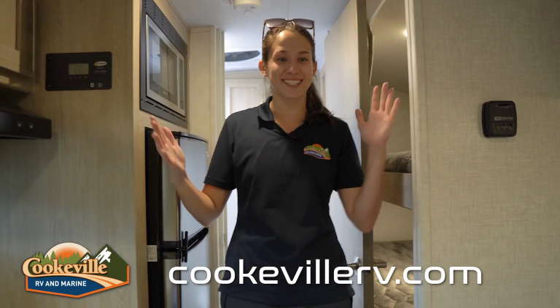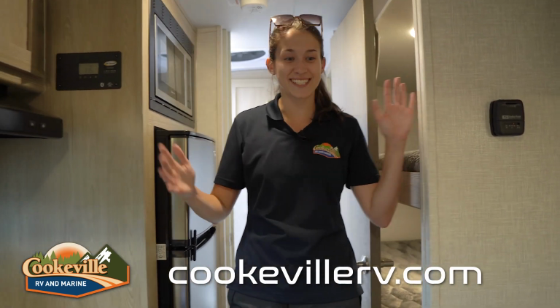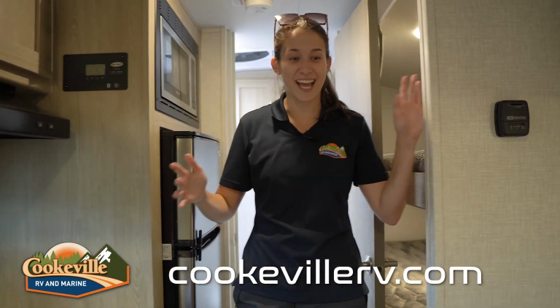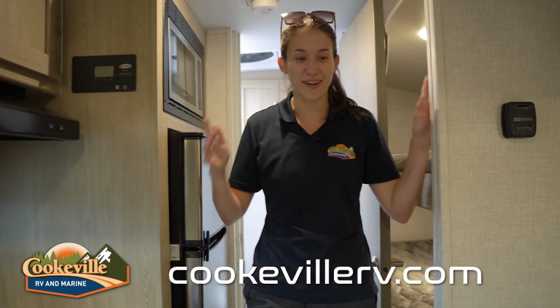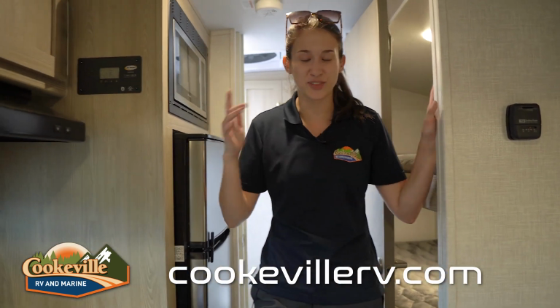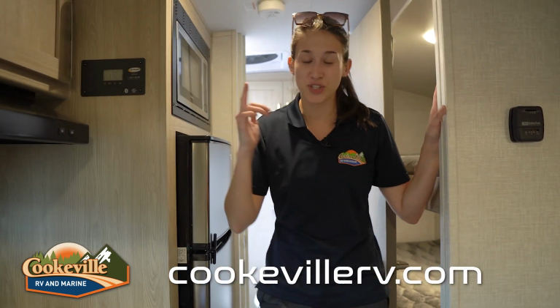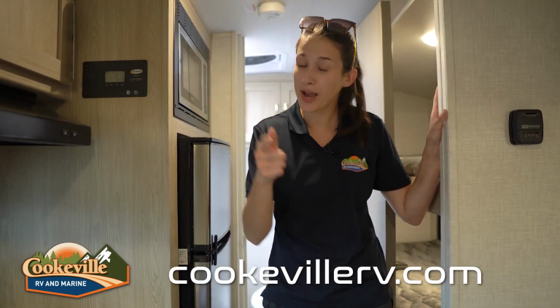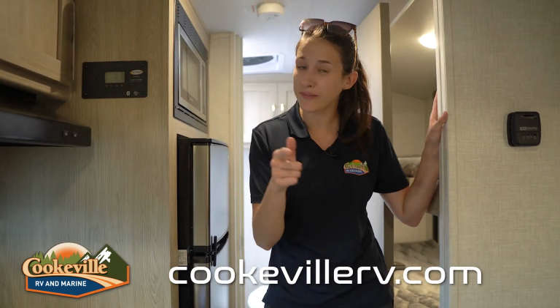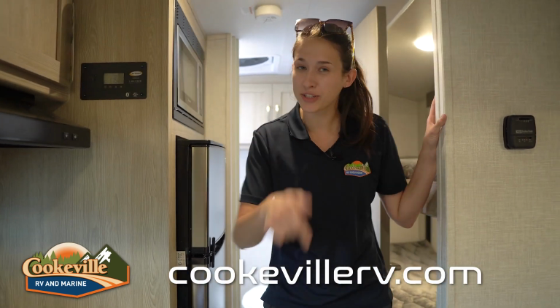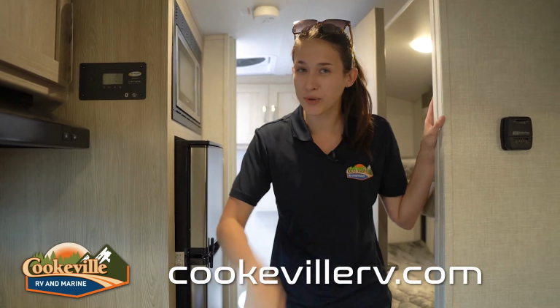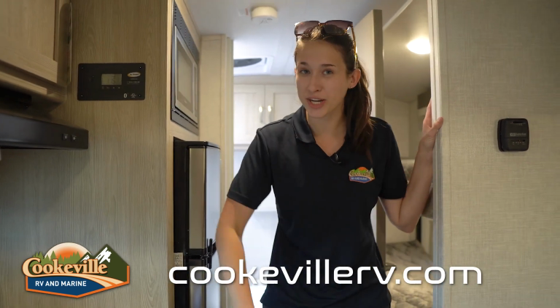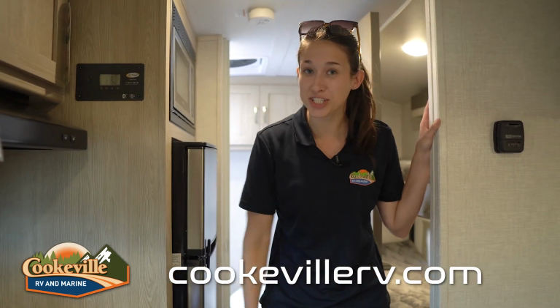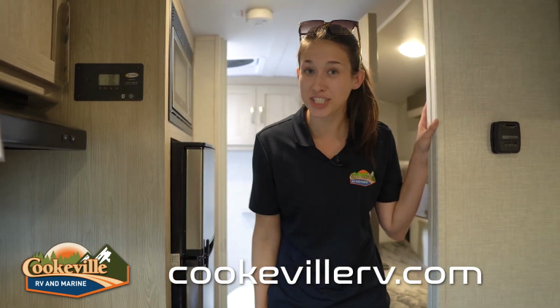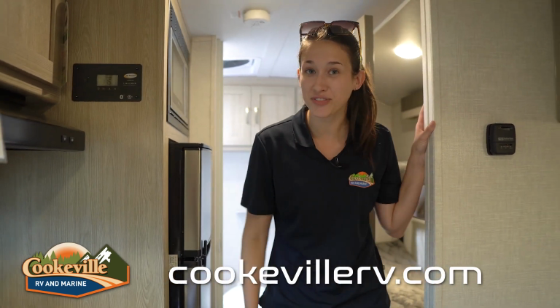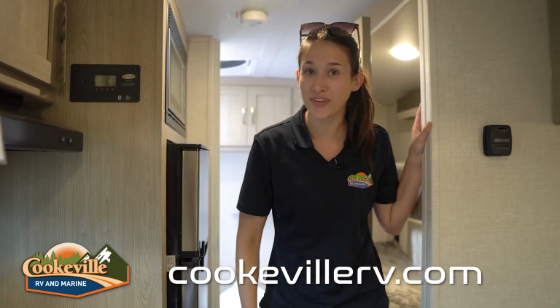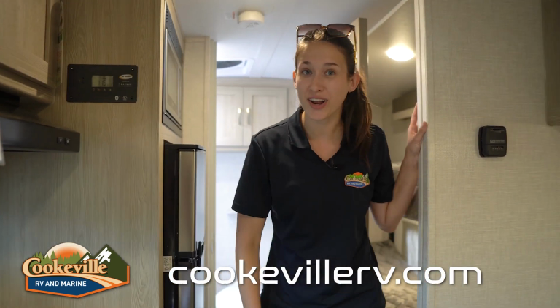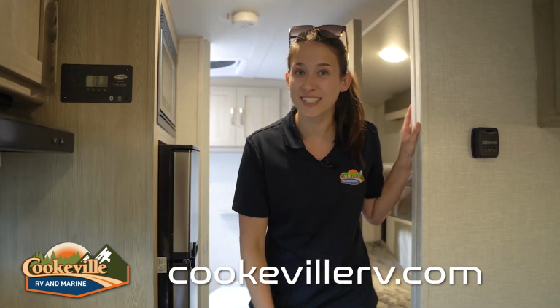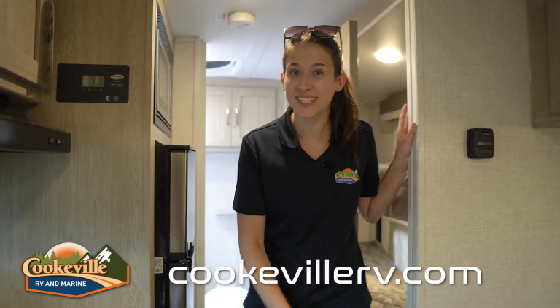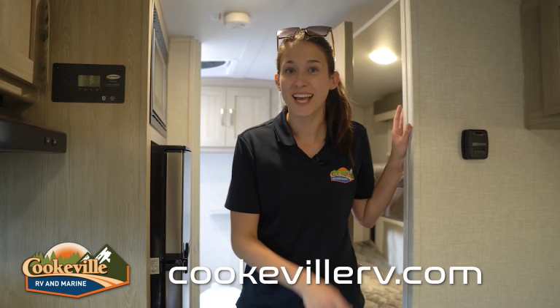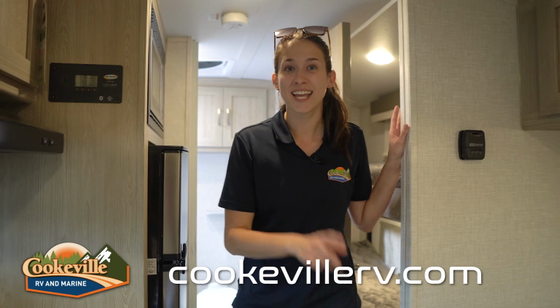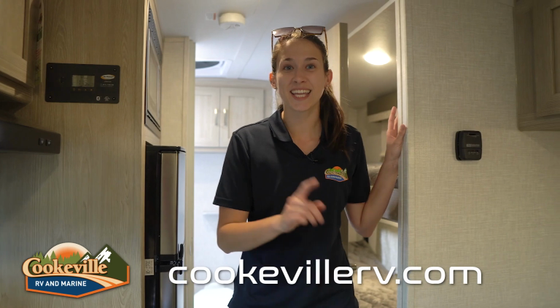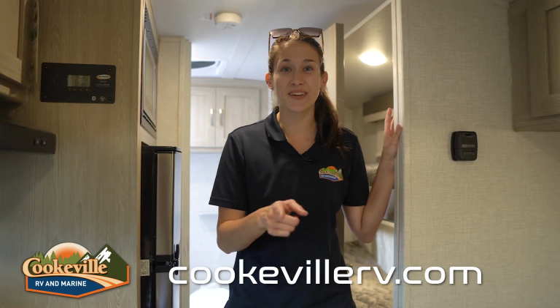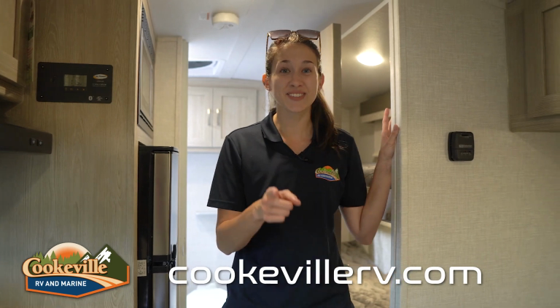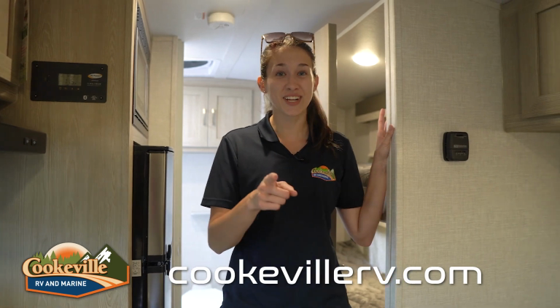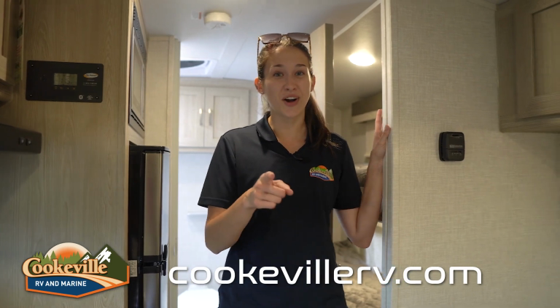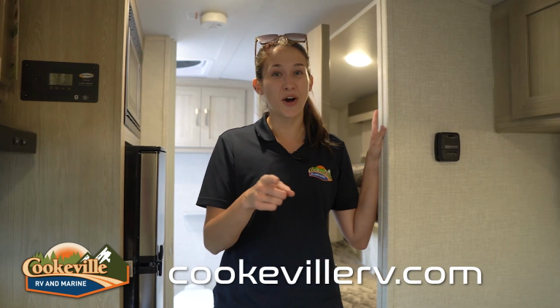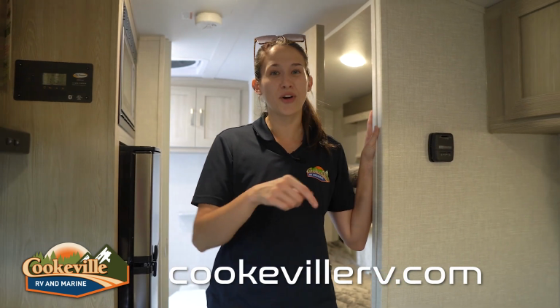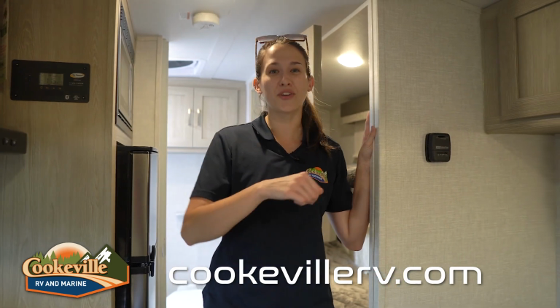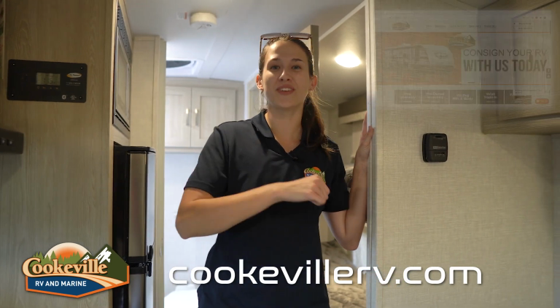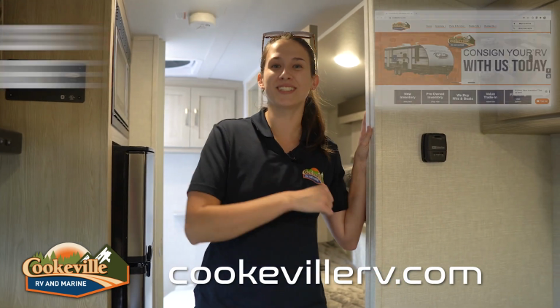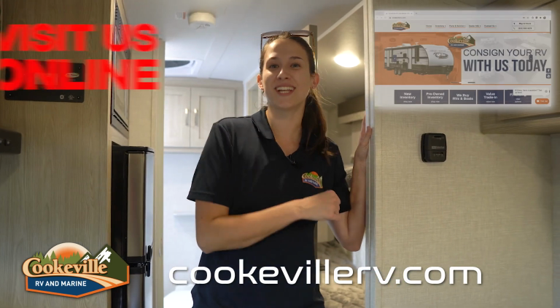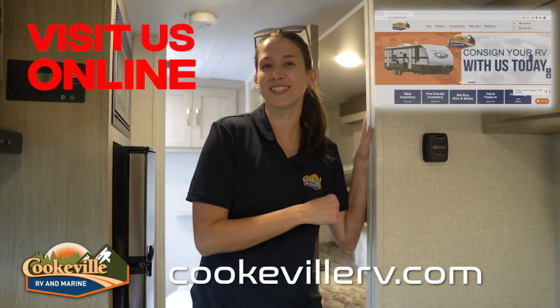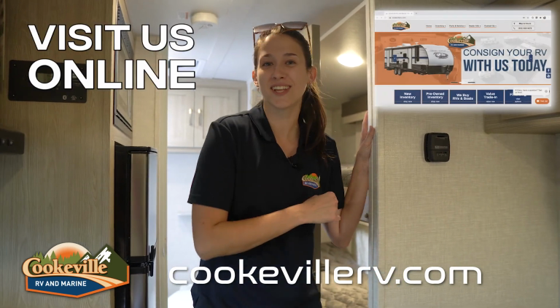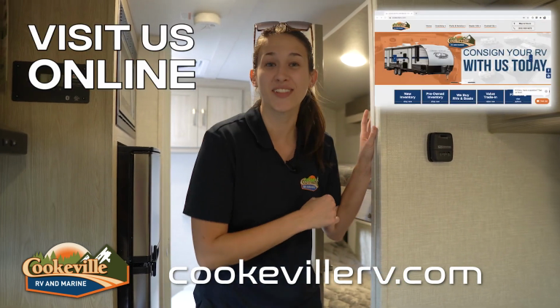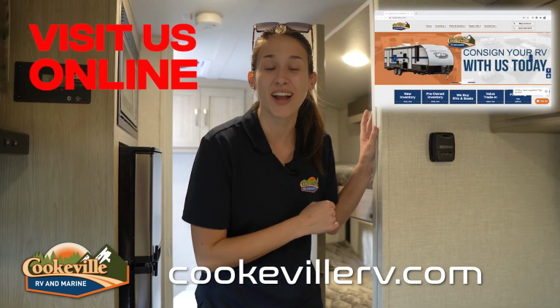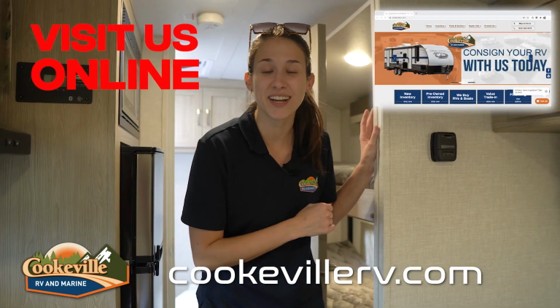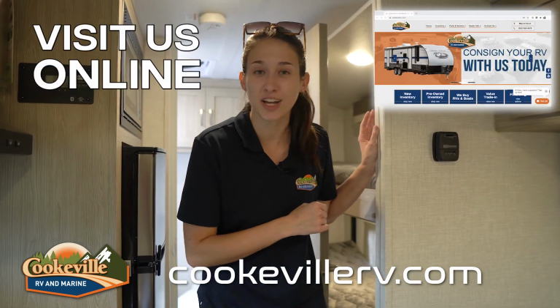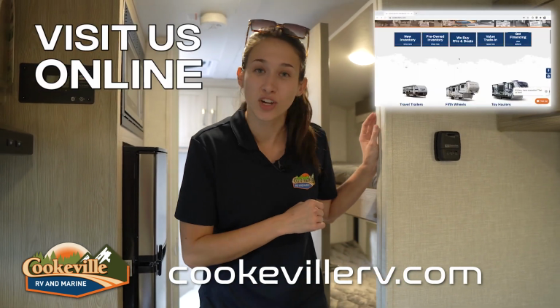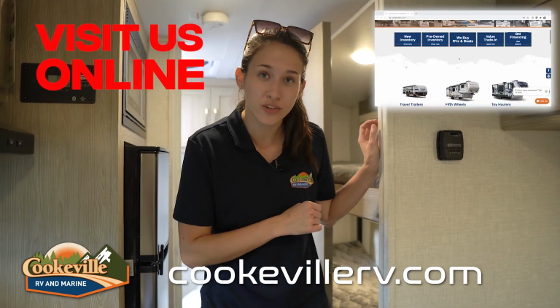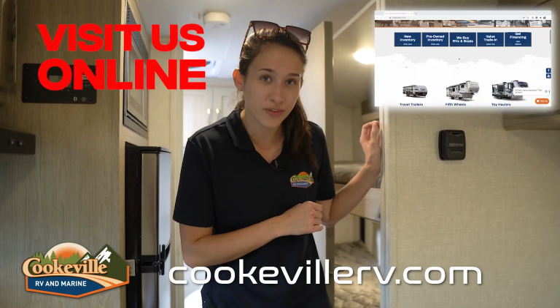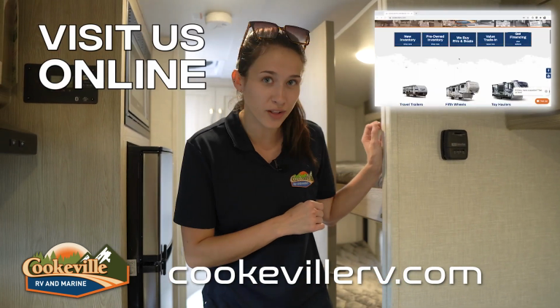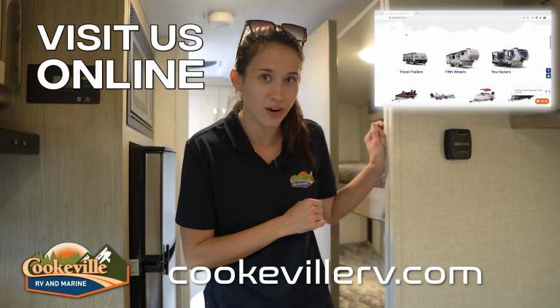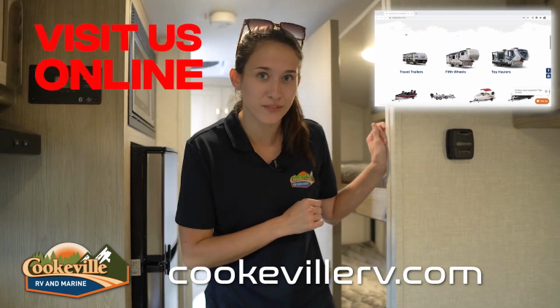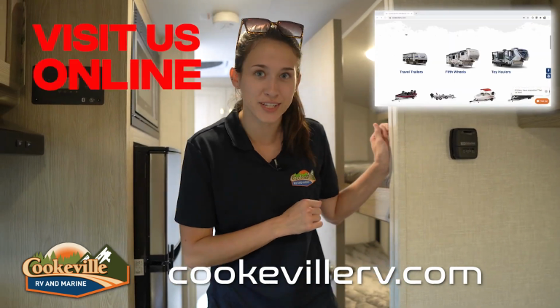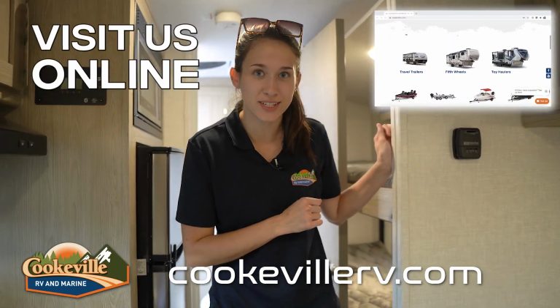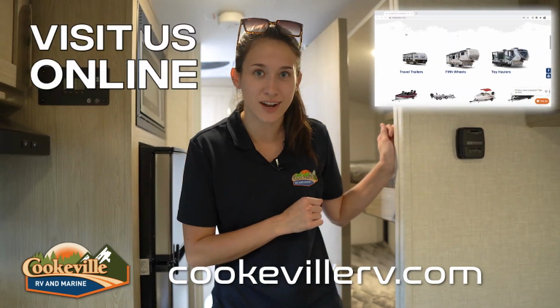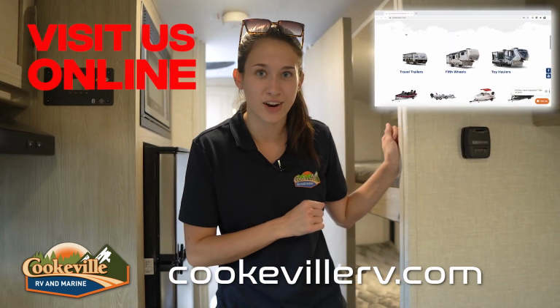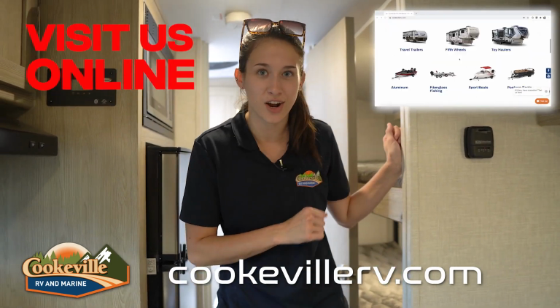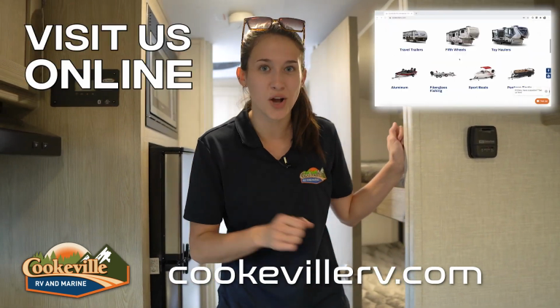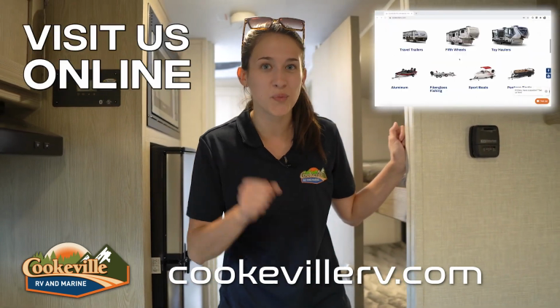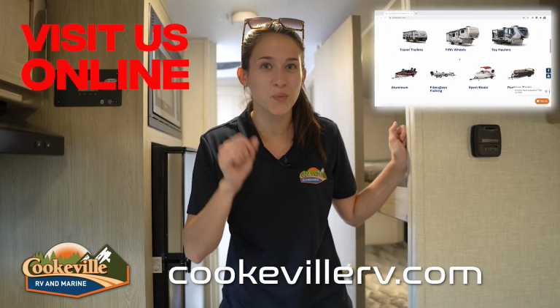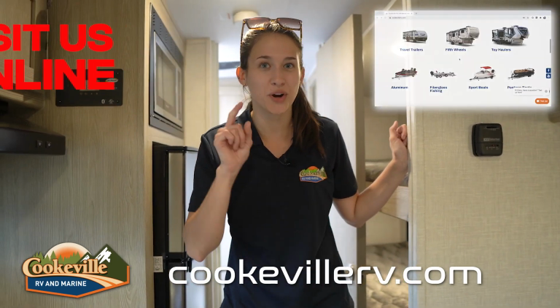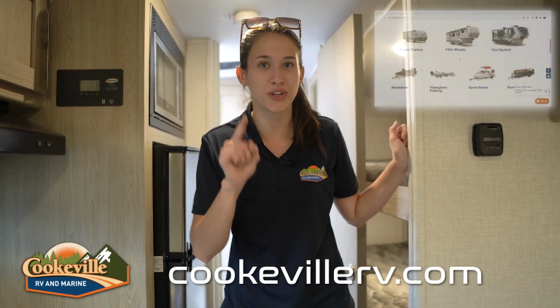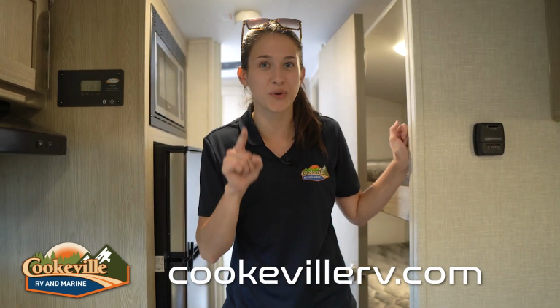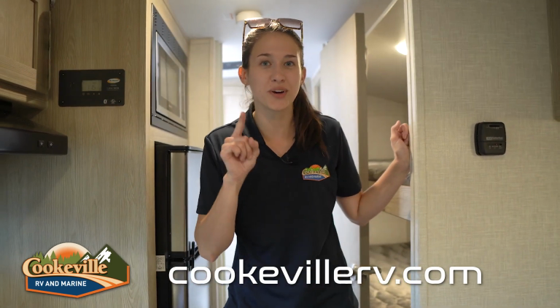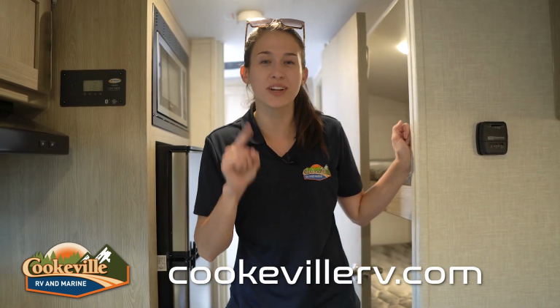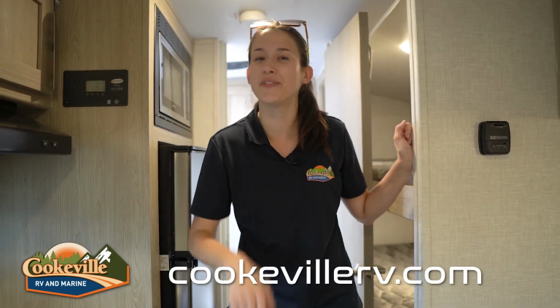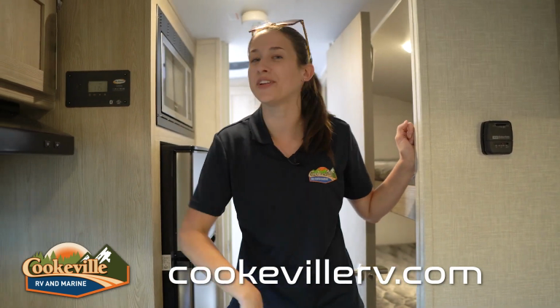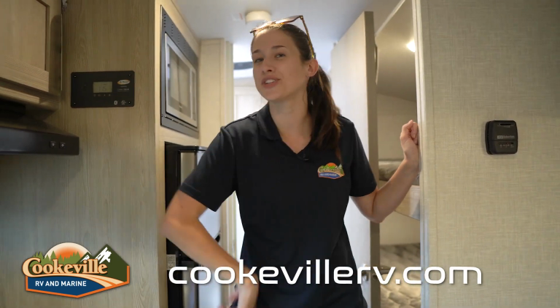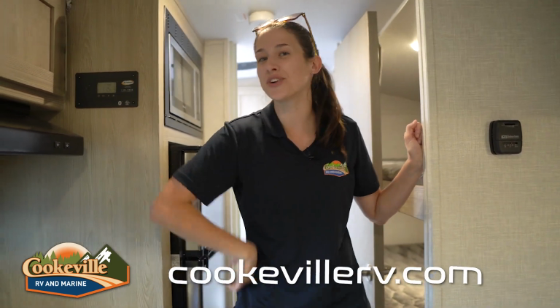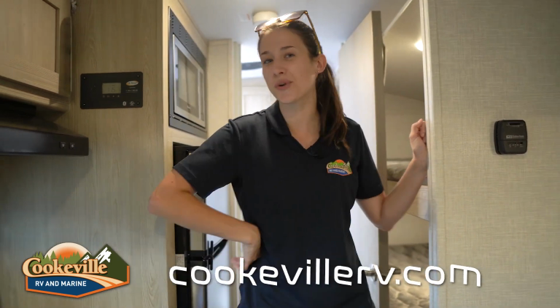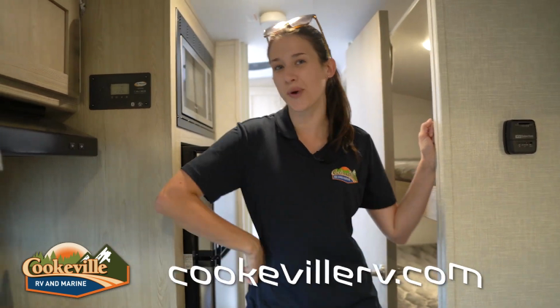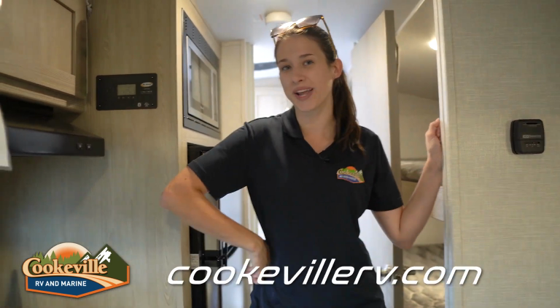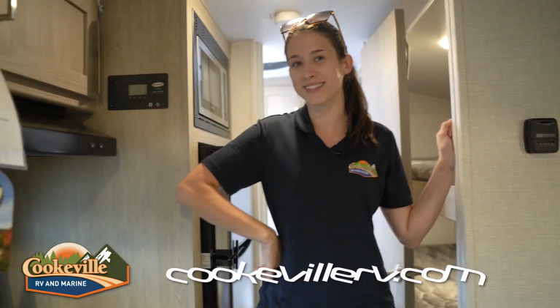So, what do you think about this Flagstaff? Any questions for us? Give us a call or visit us online at cookvillerv.com — where your adventure awaits!